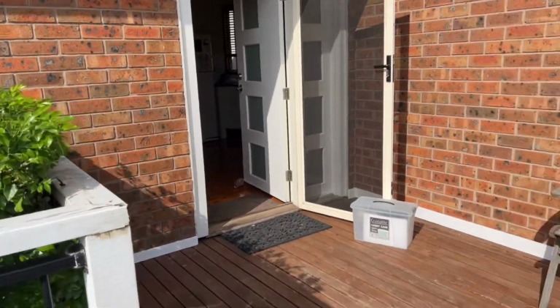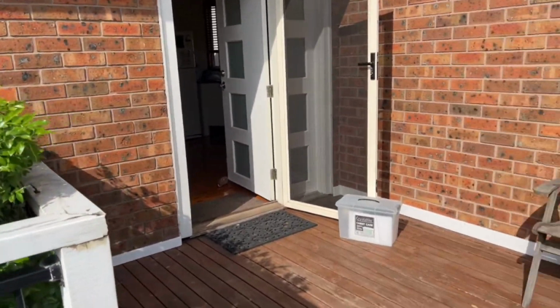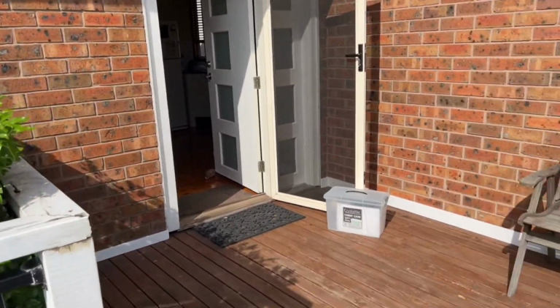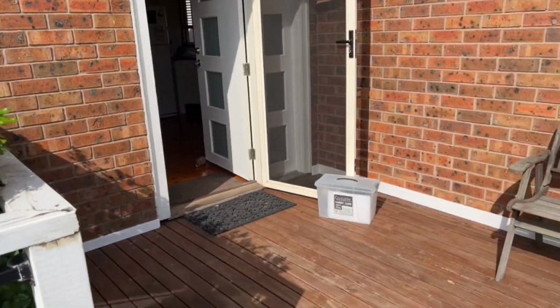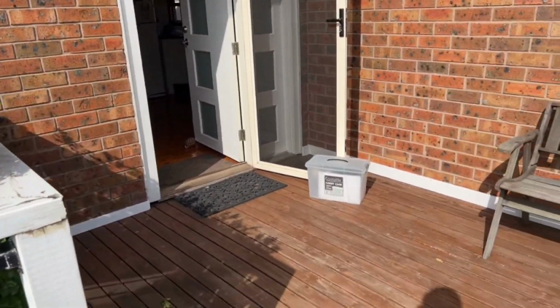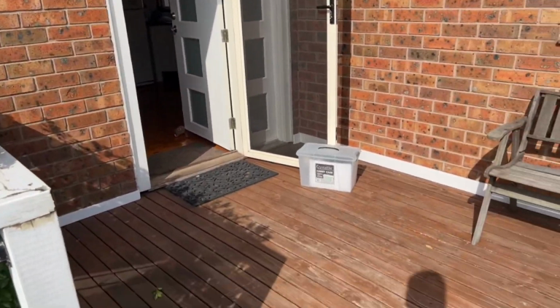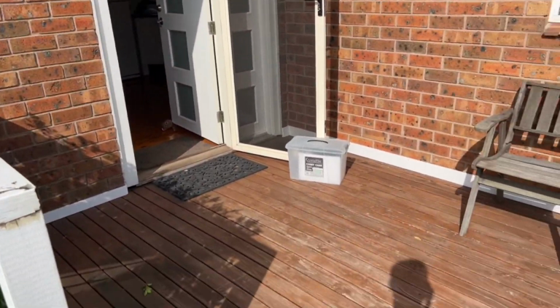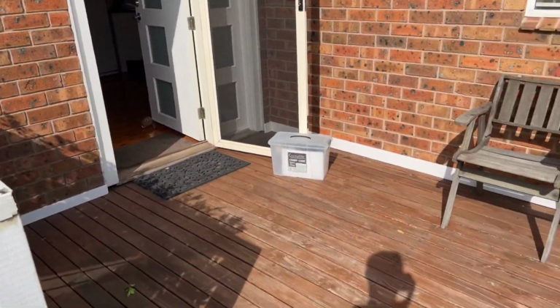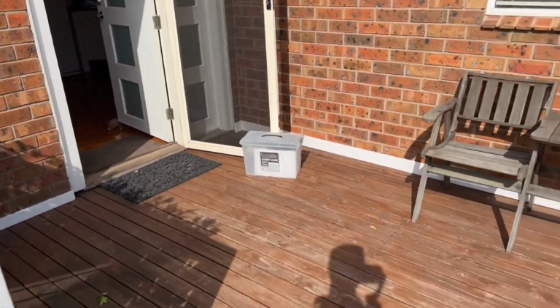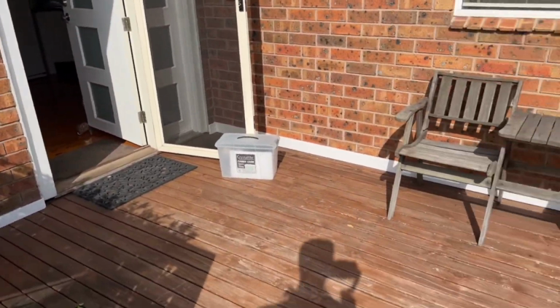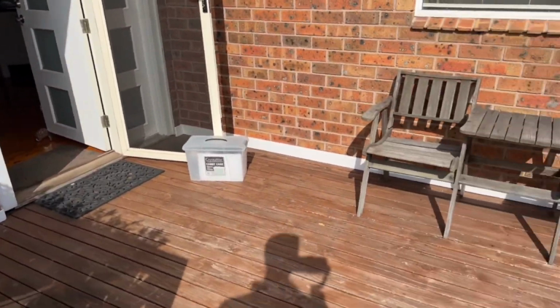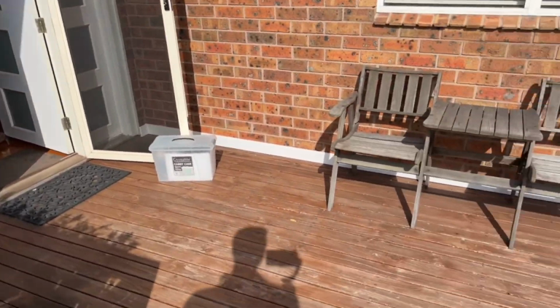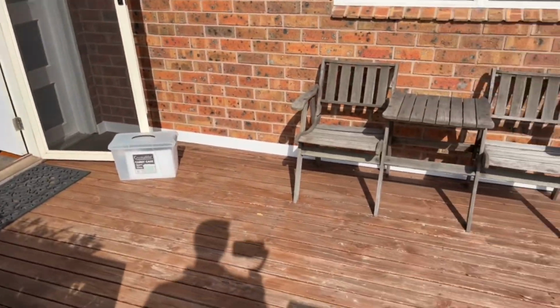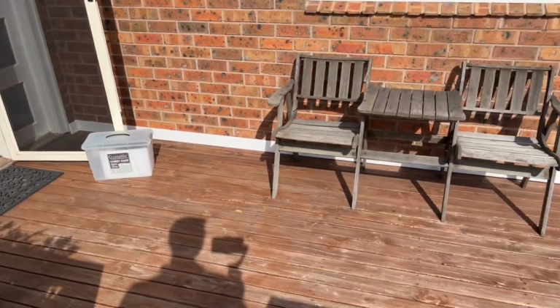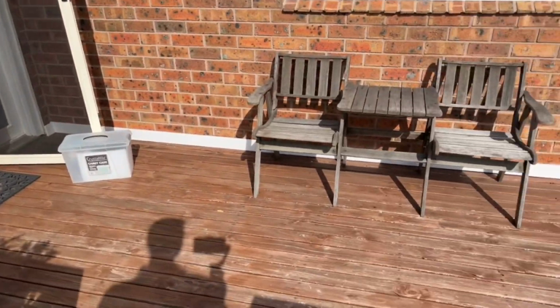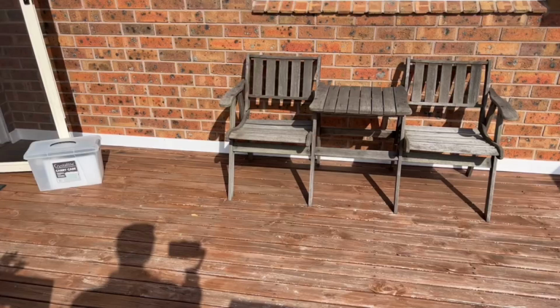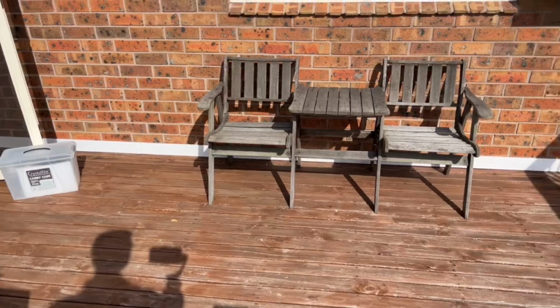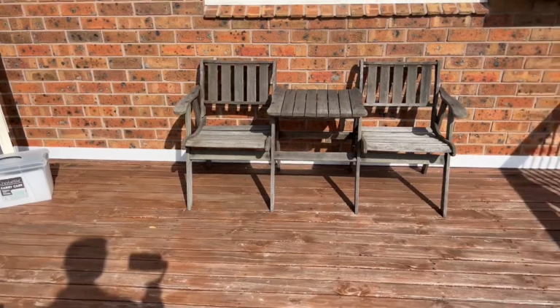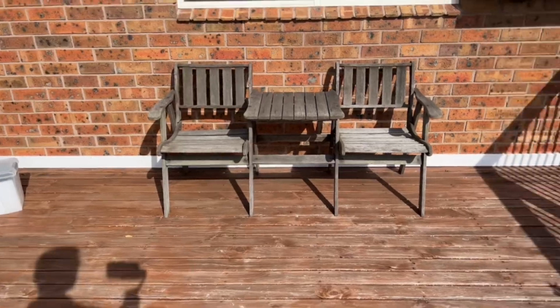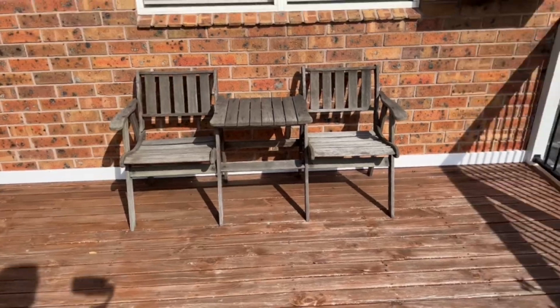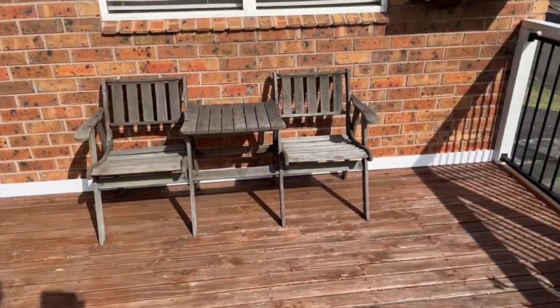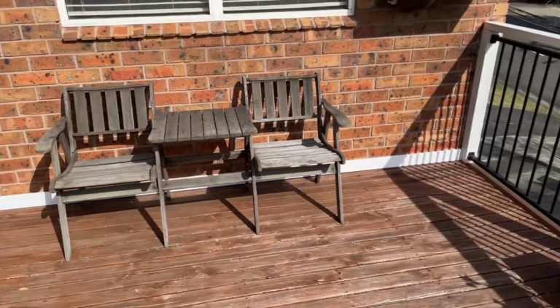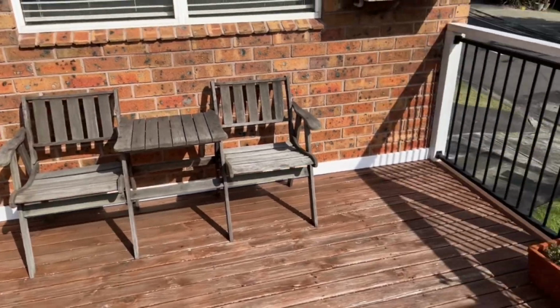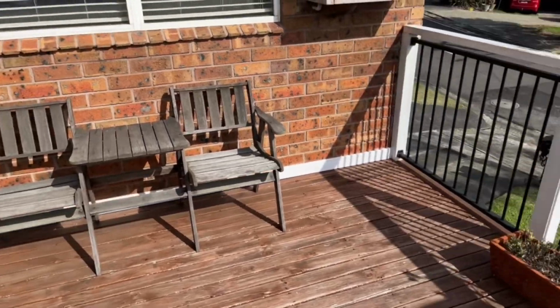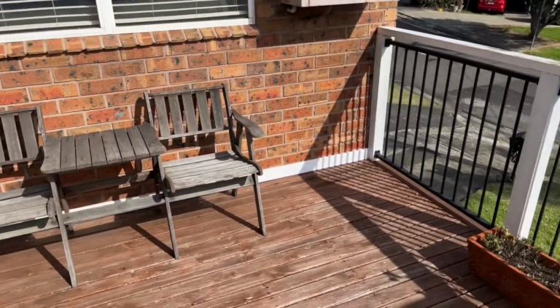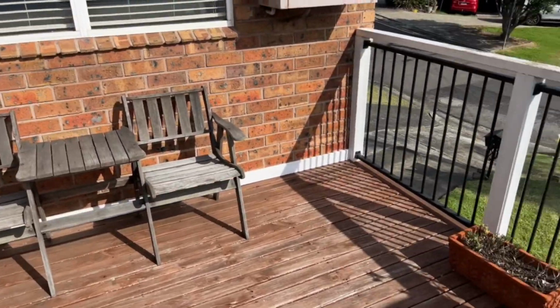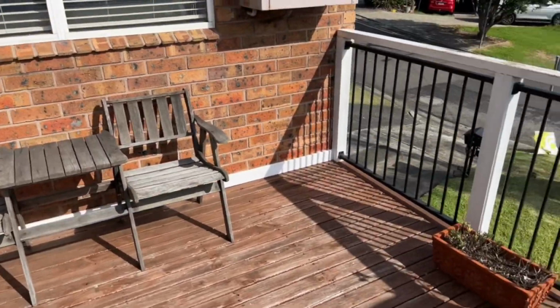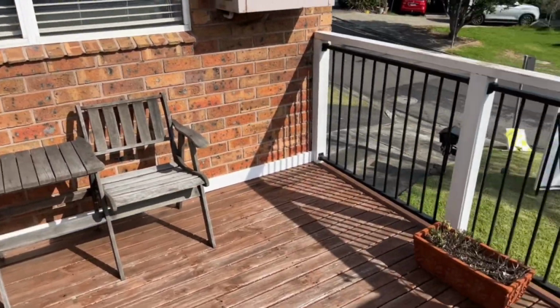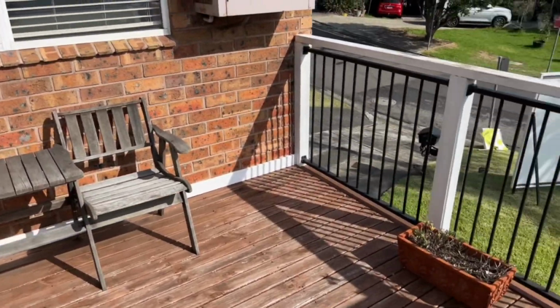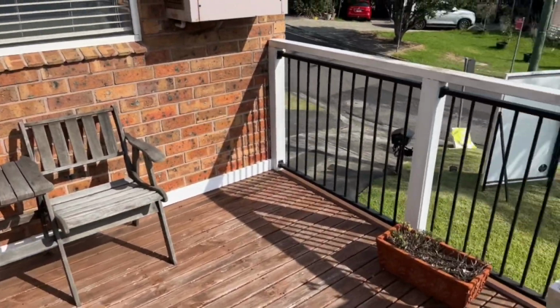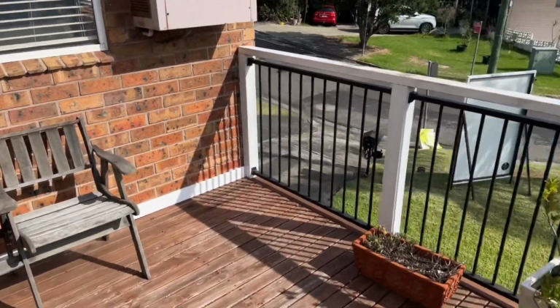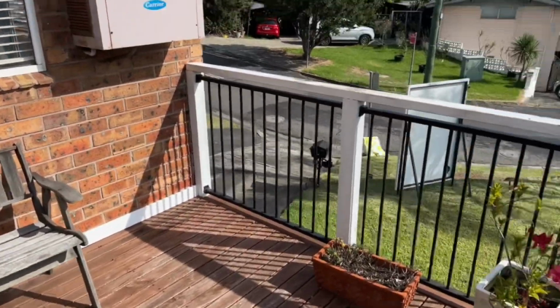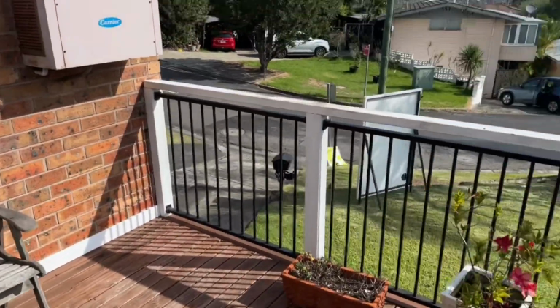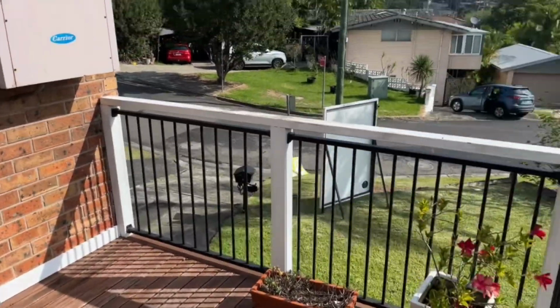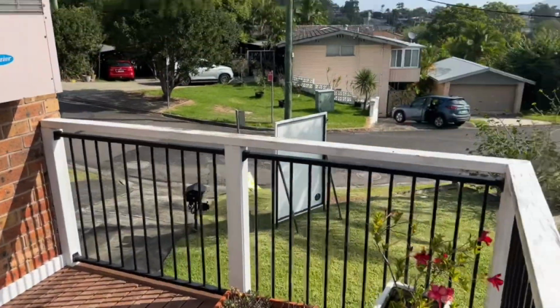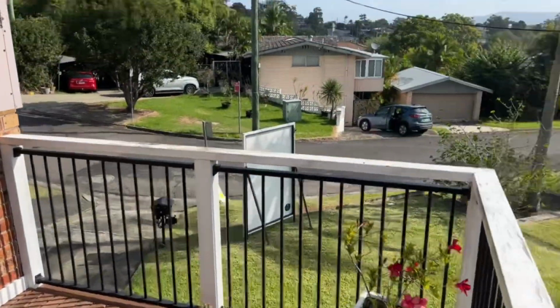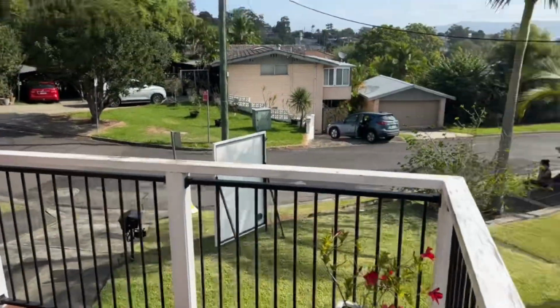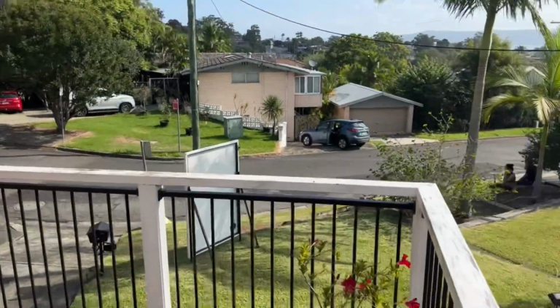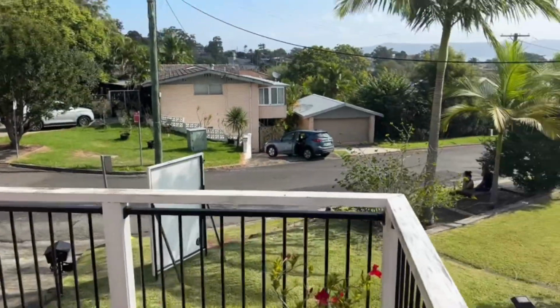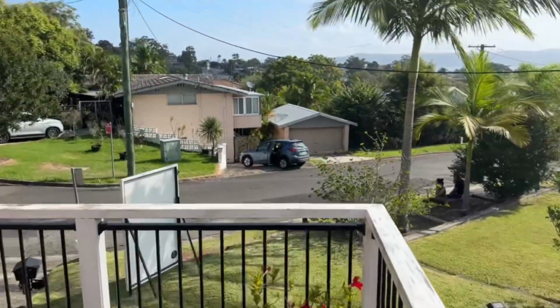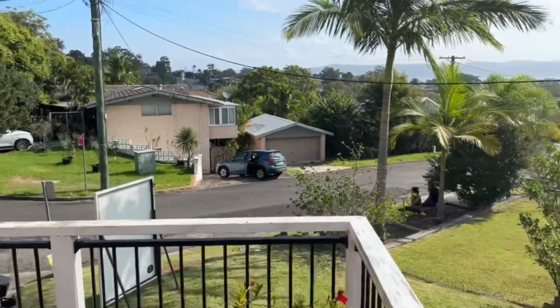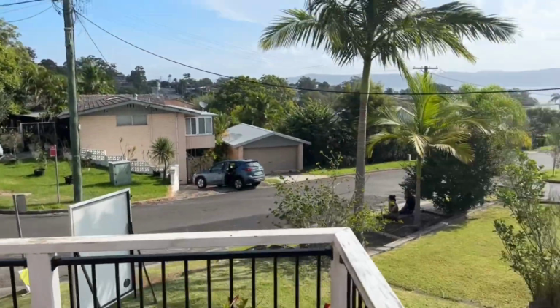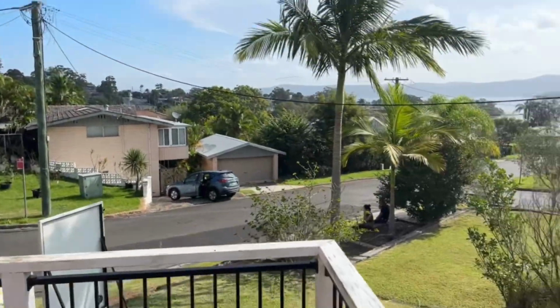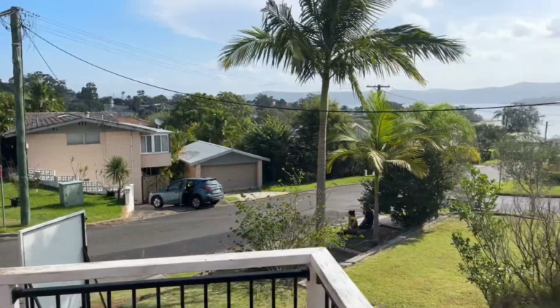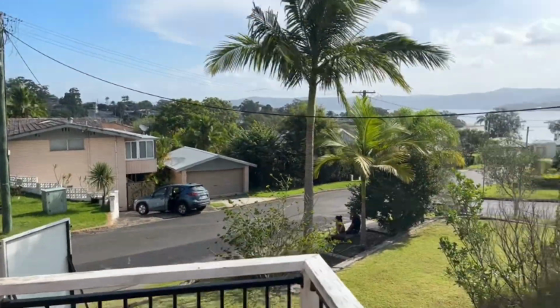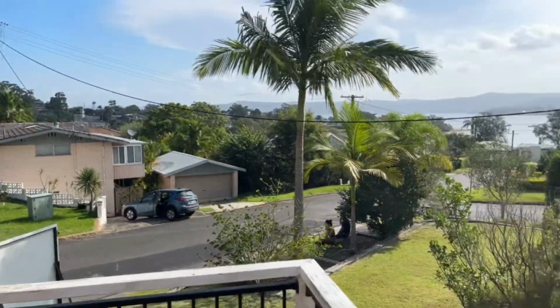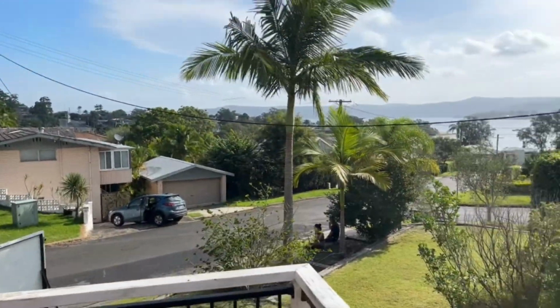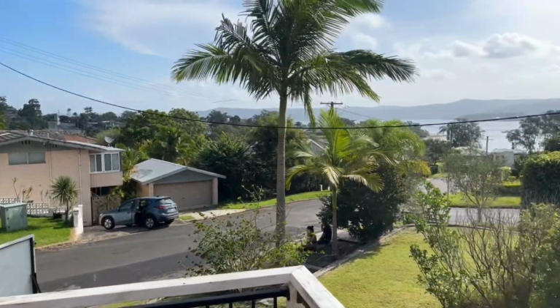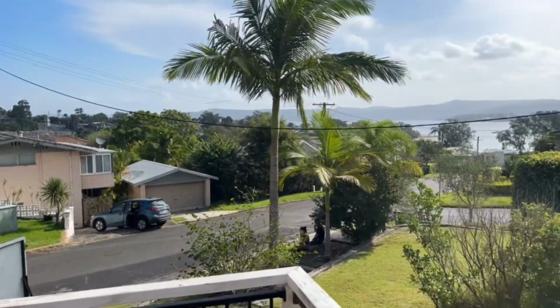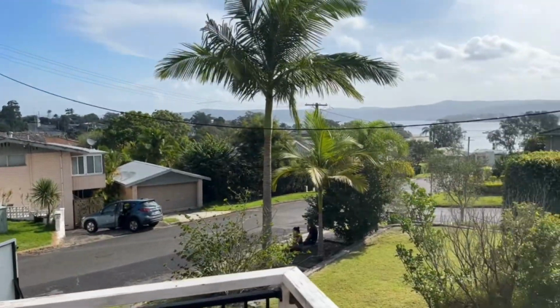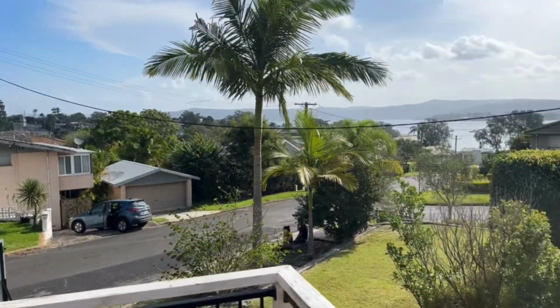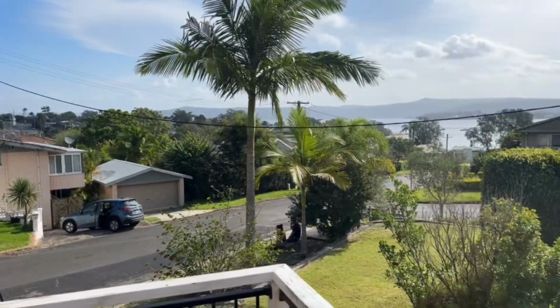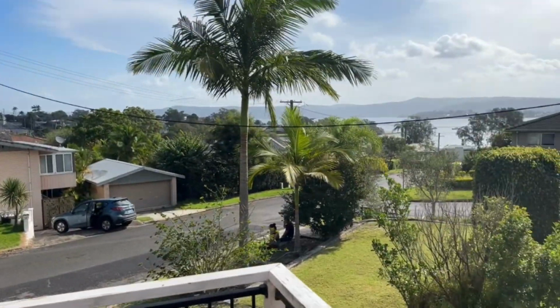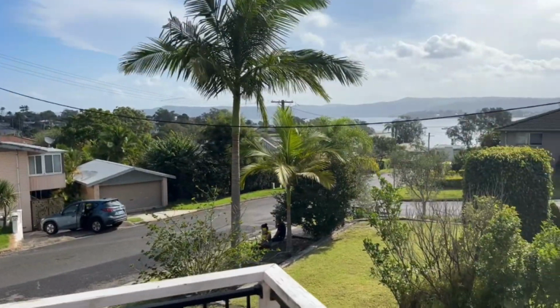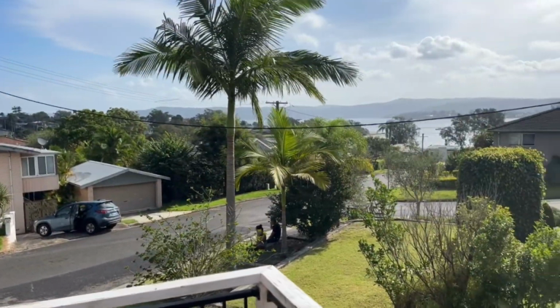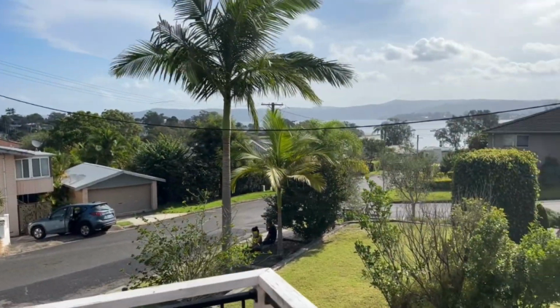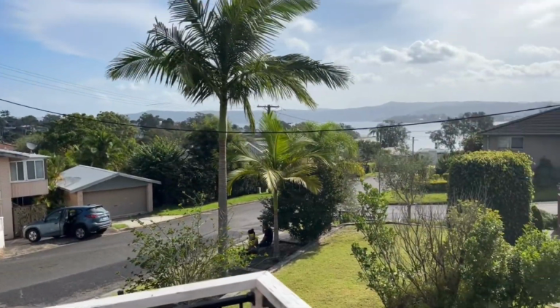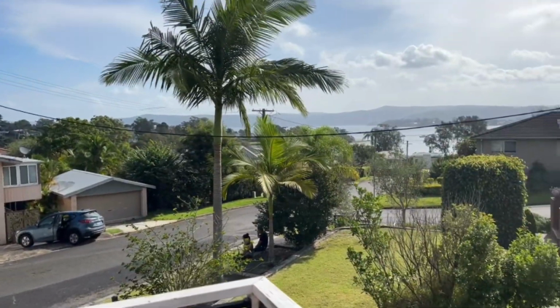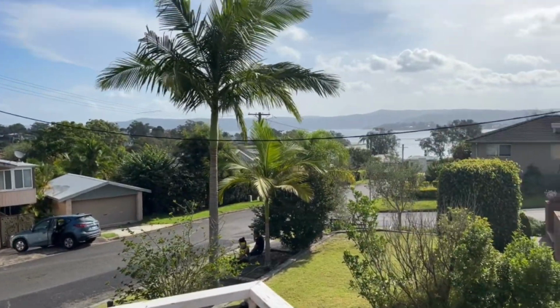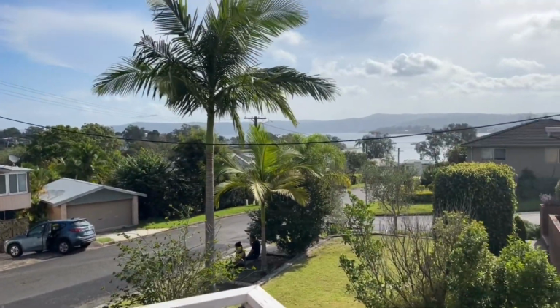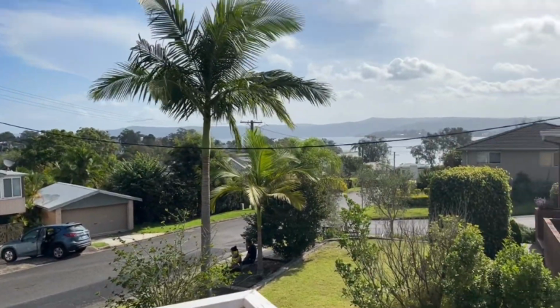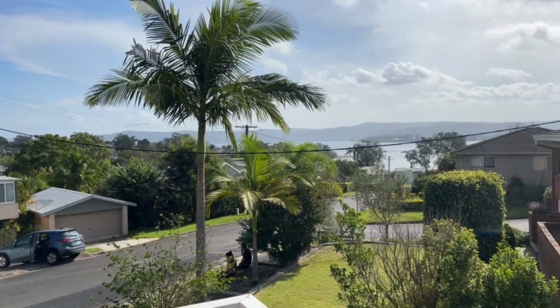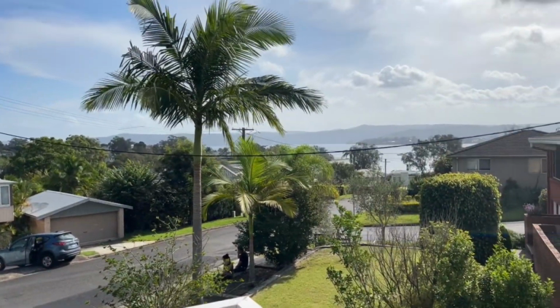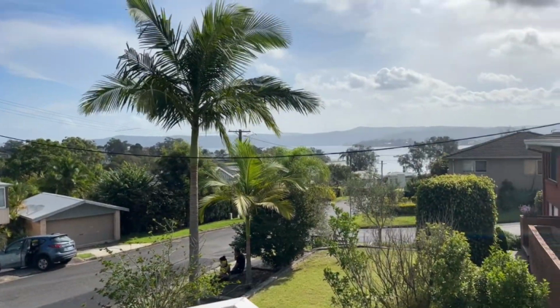We've got this nice little front balcony, again with those border views.